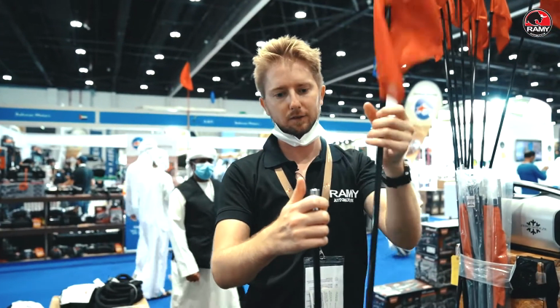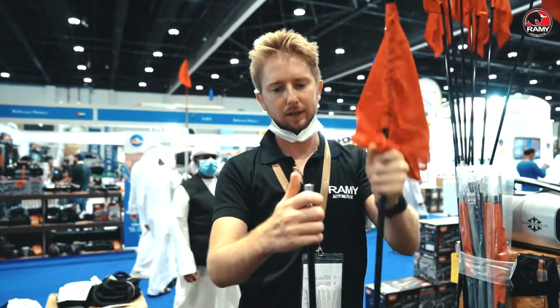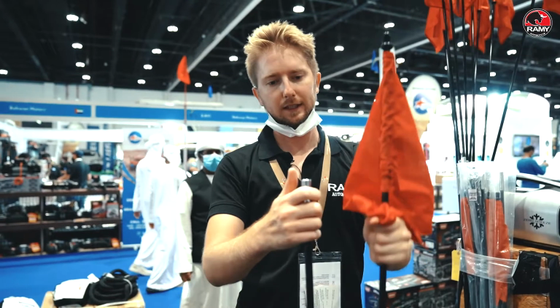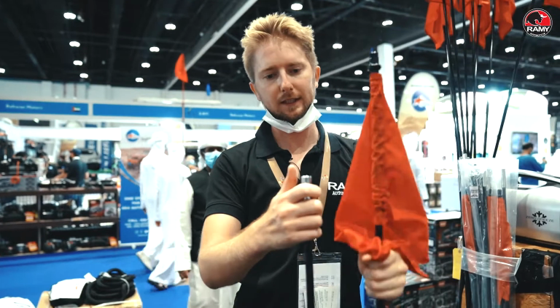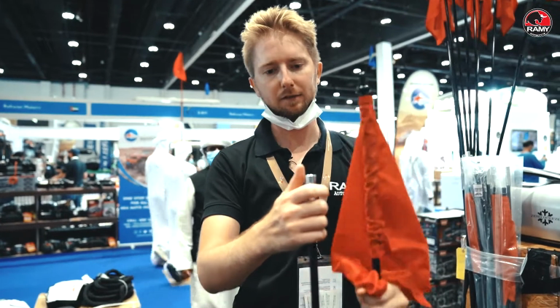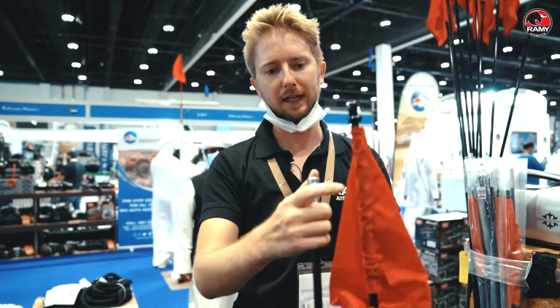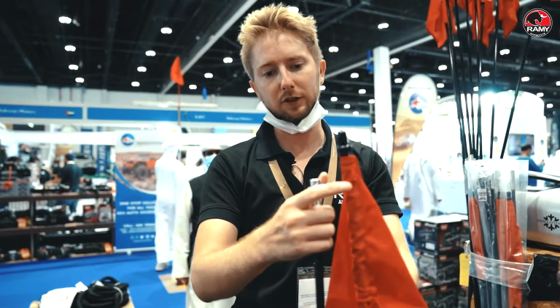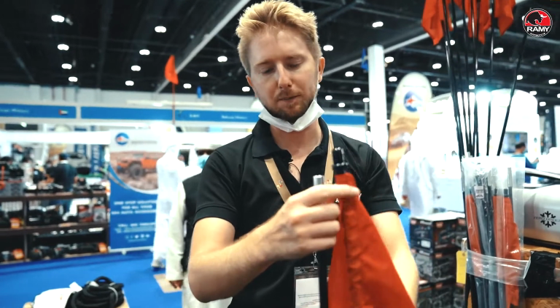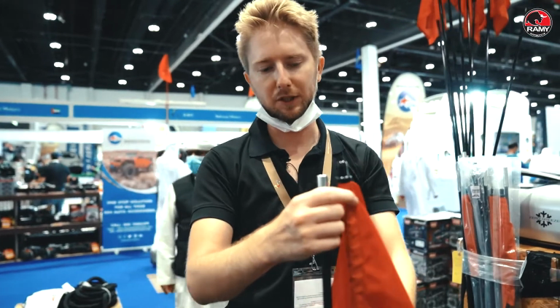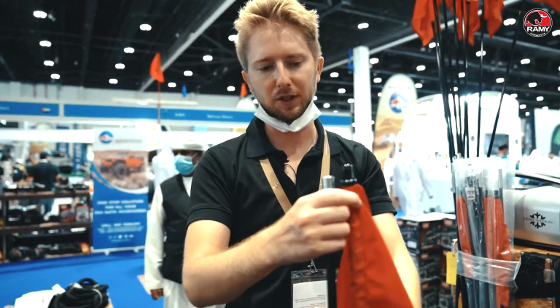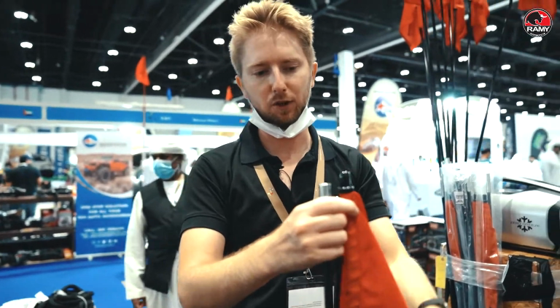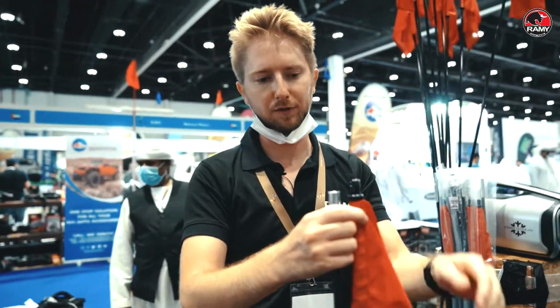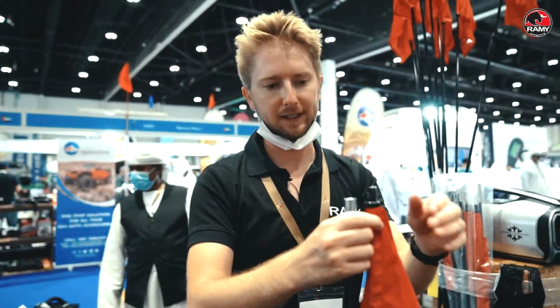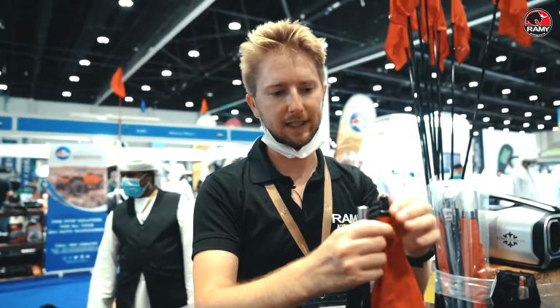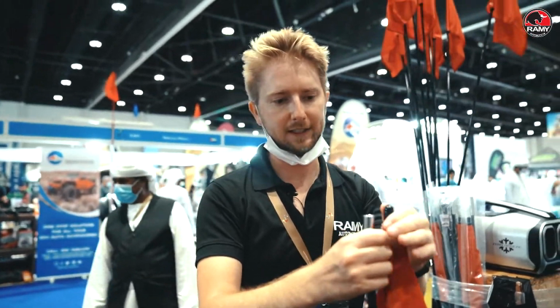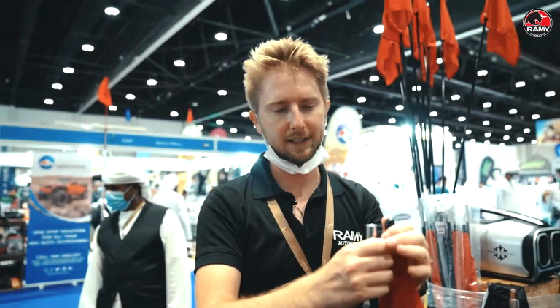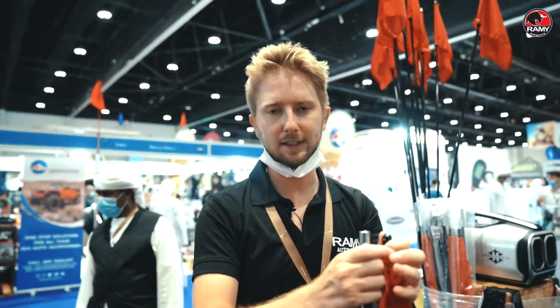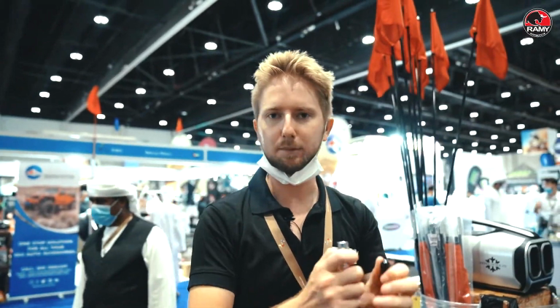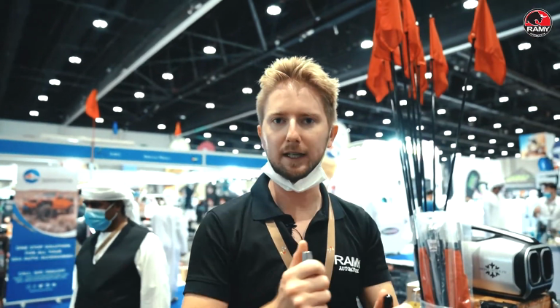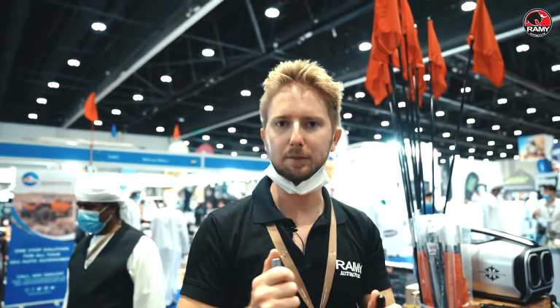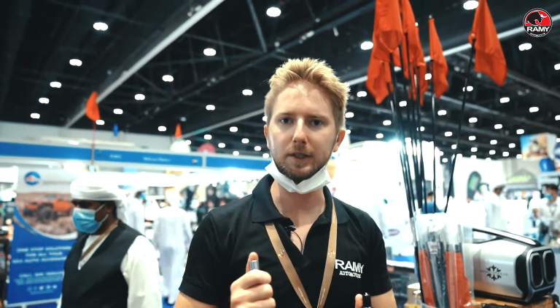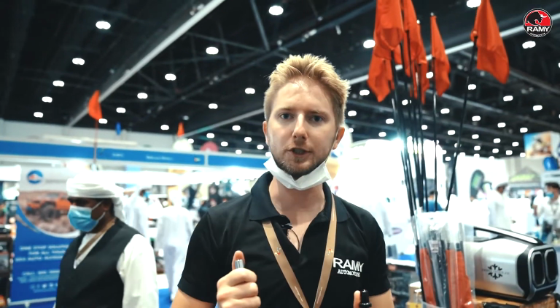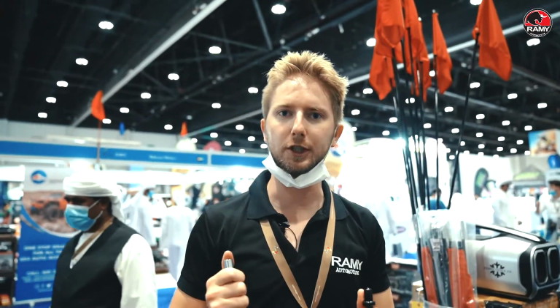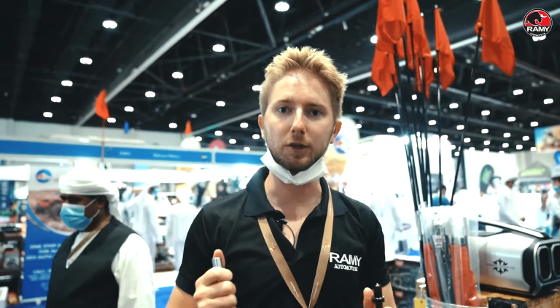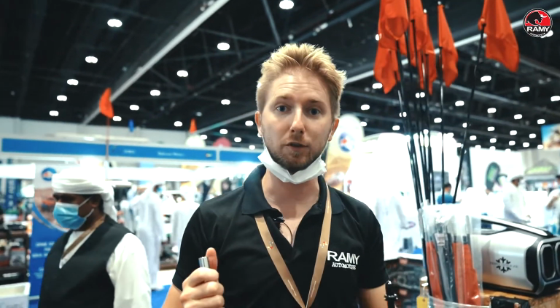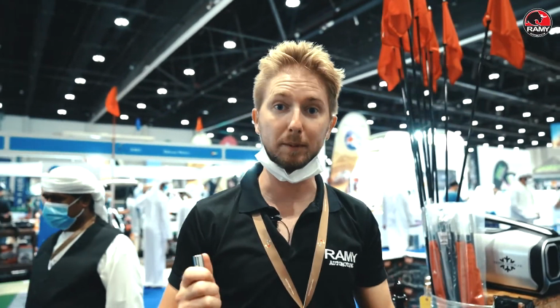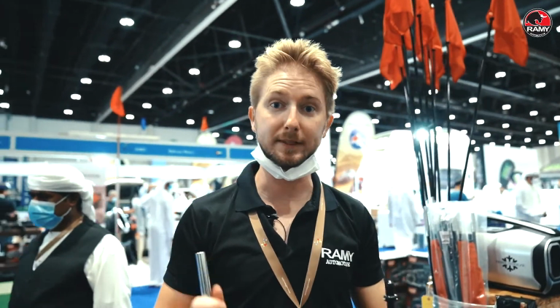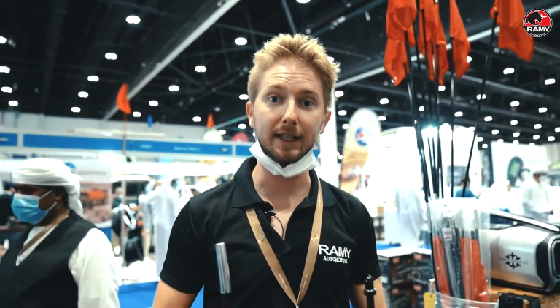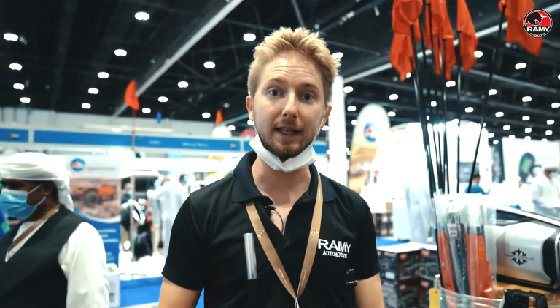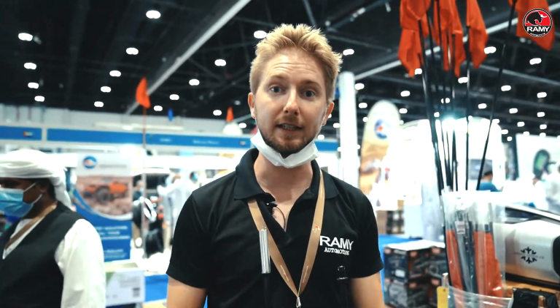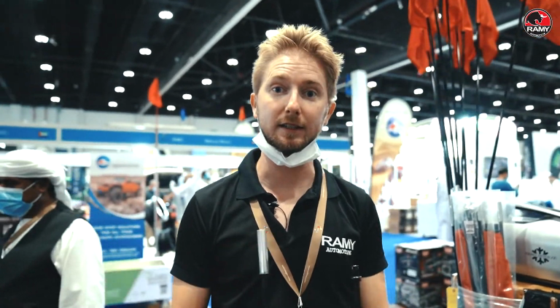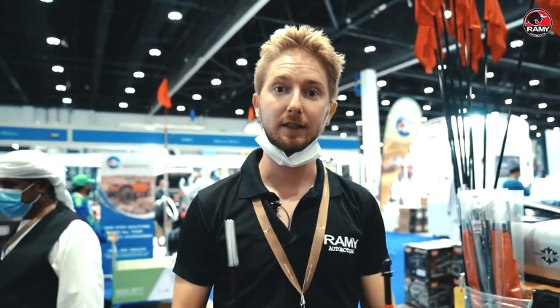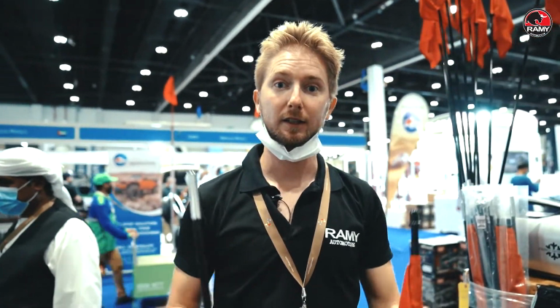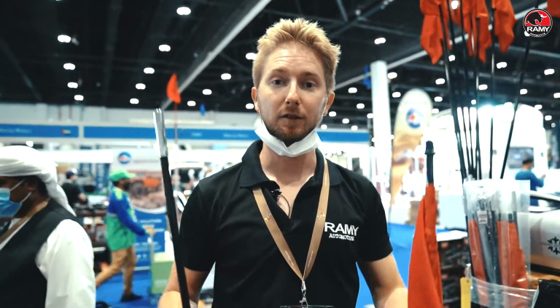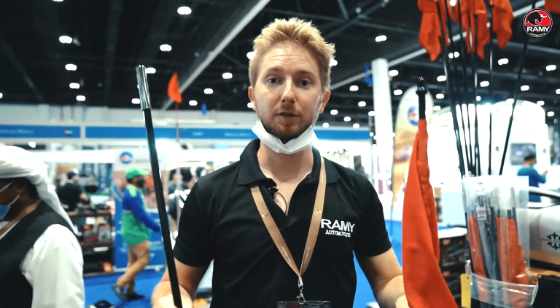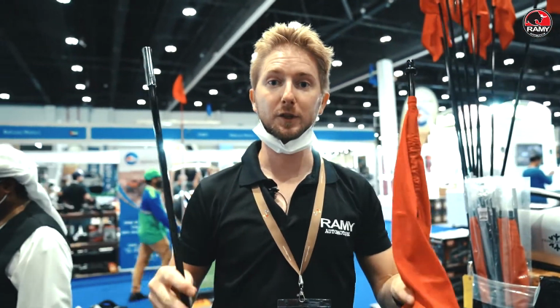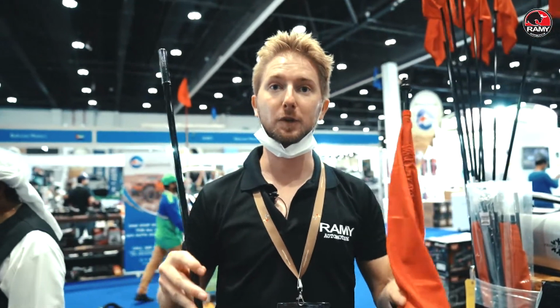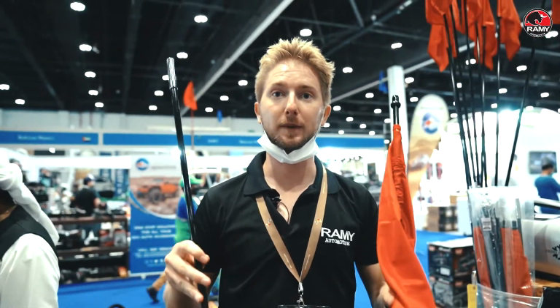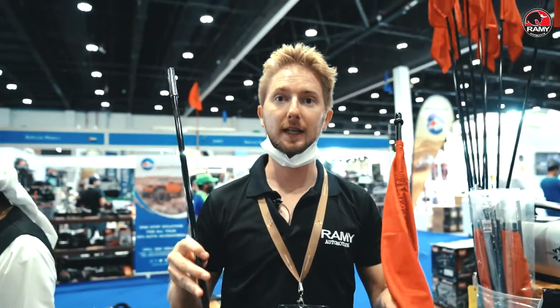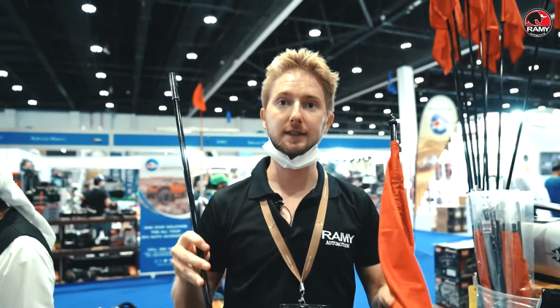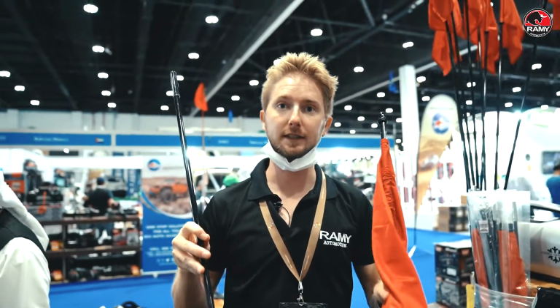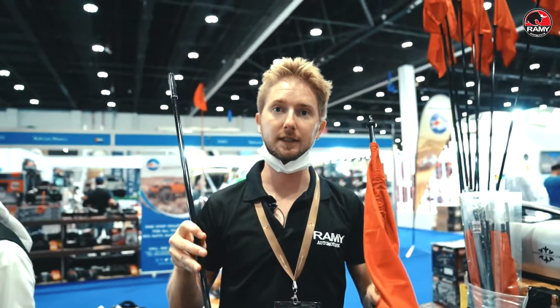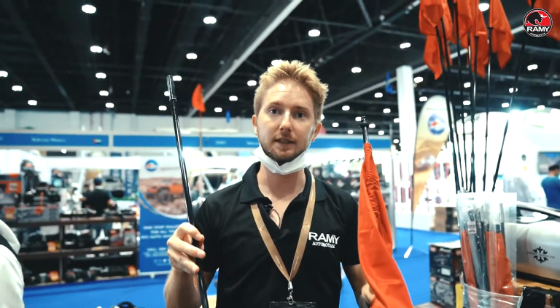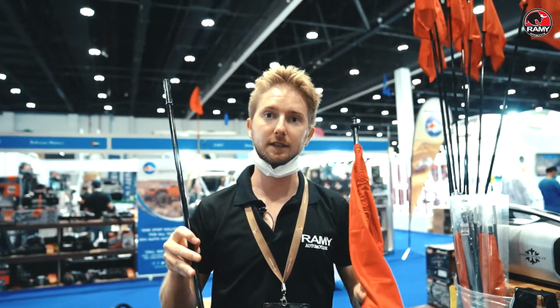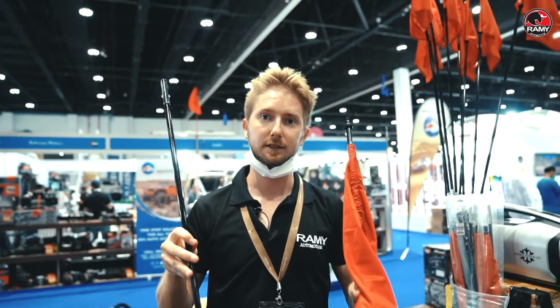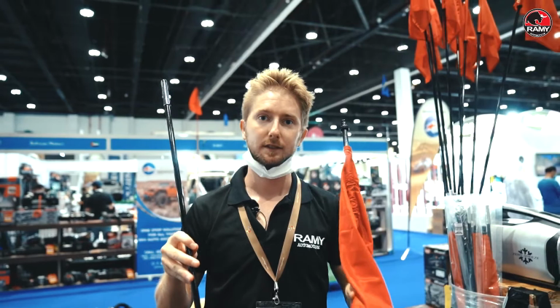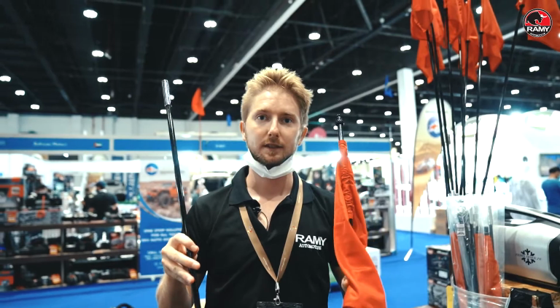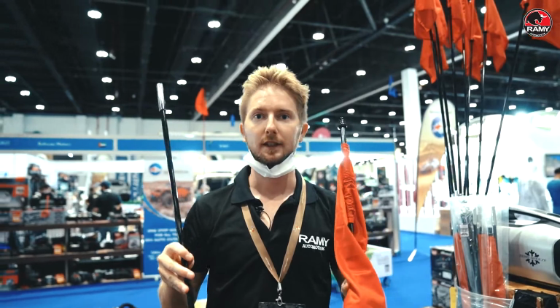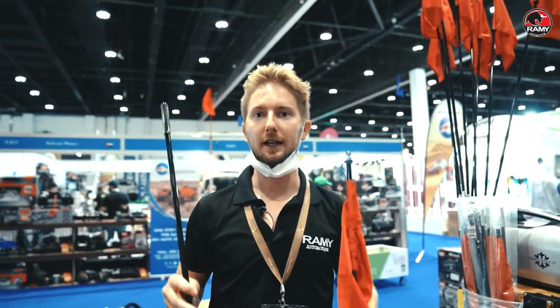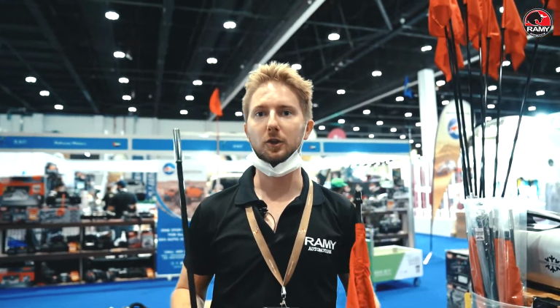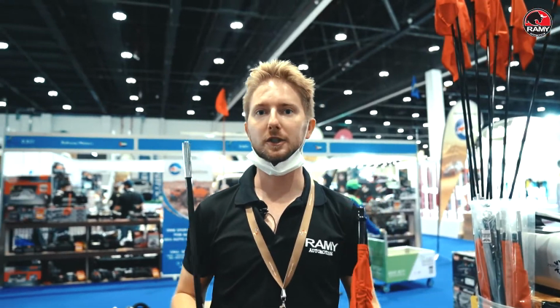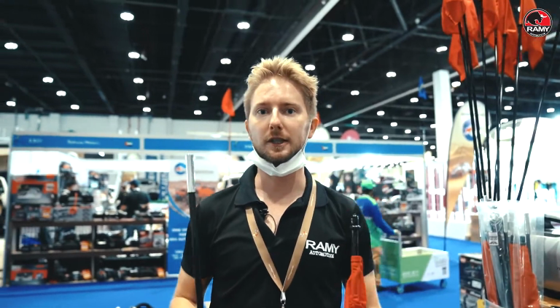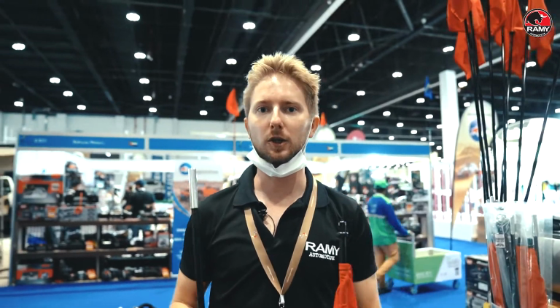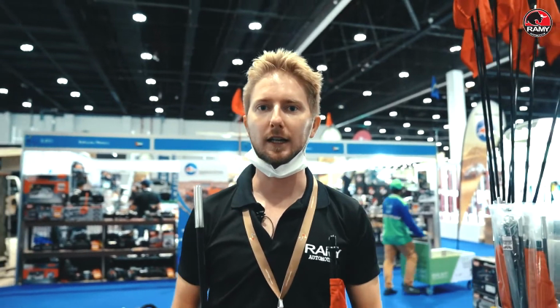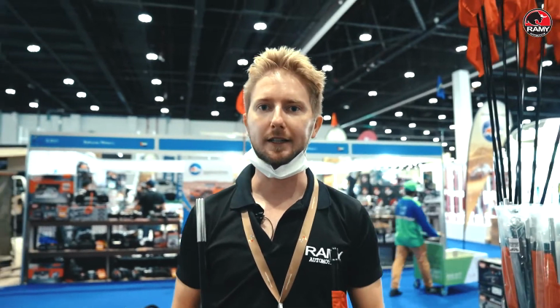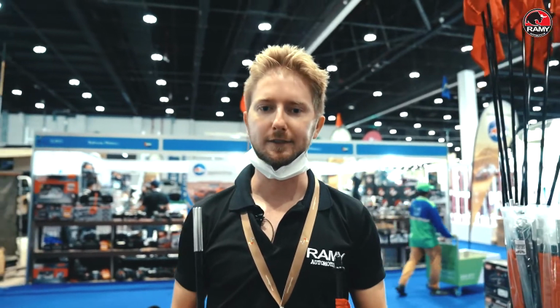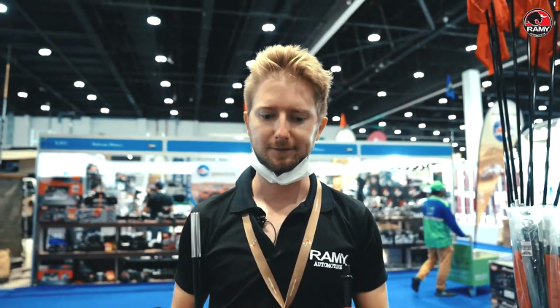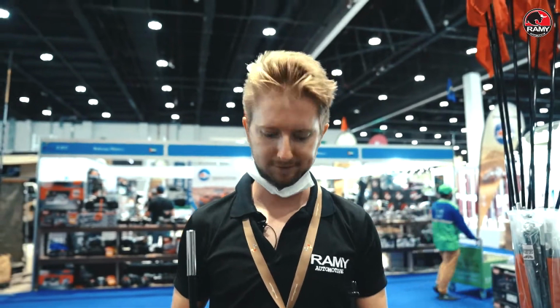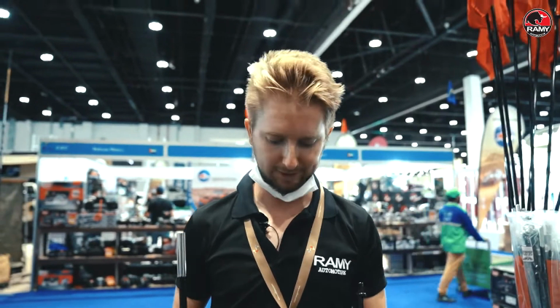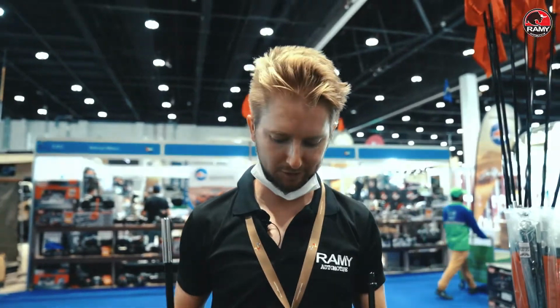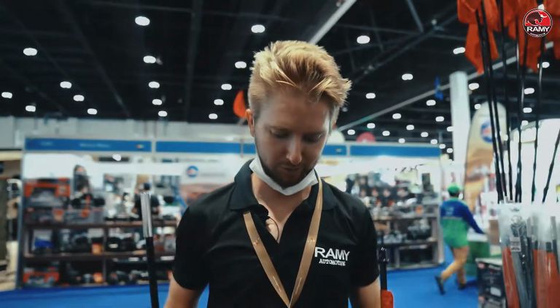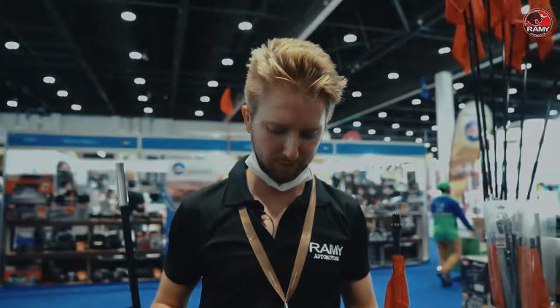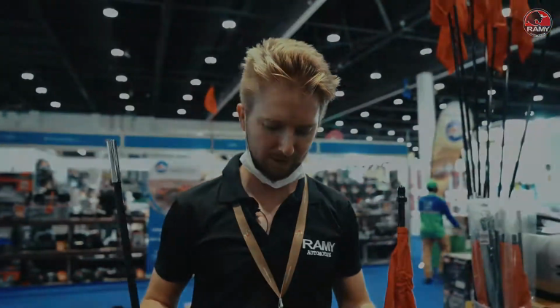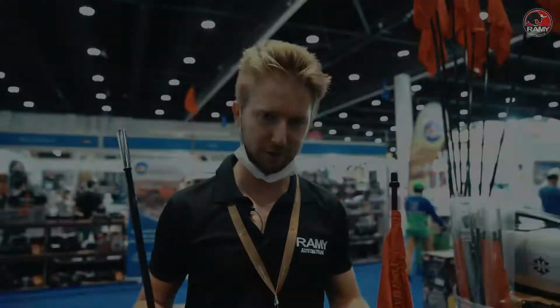Here we have a special offer at ADHEX, but please check our website for pricing and order online. Thank you very much.